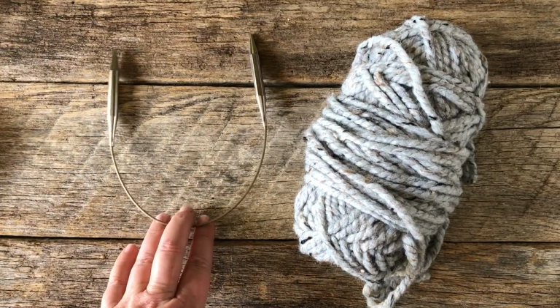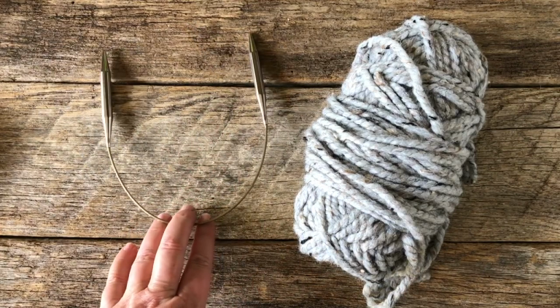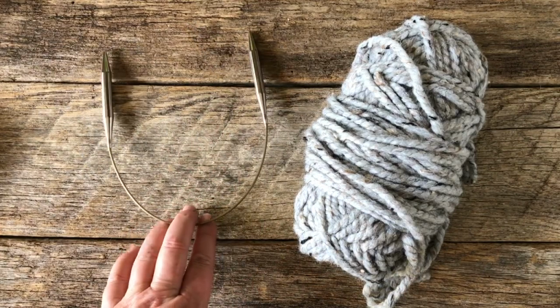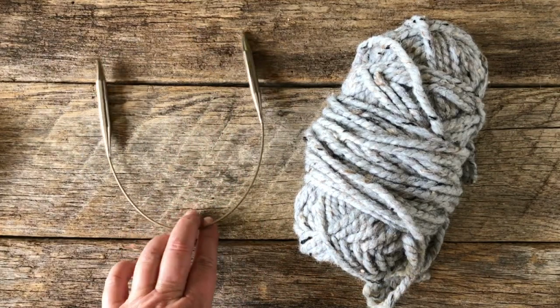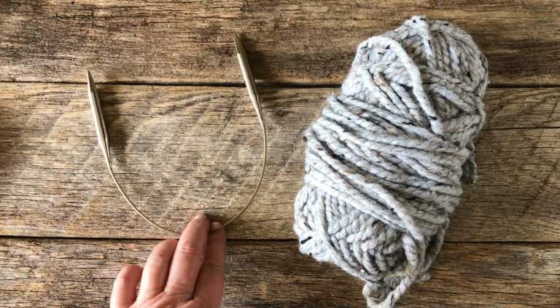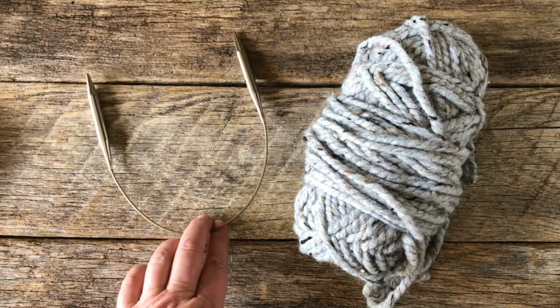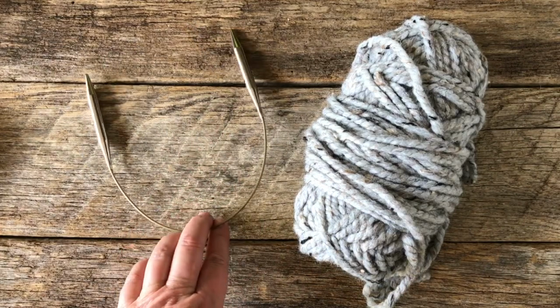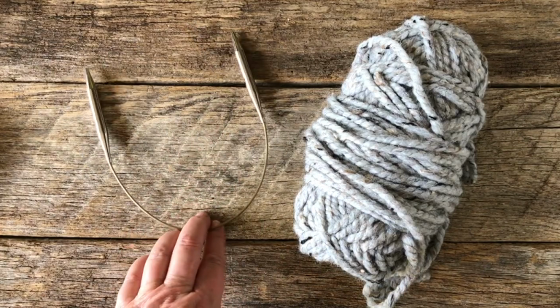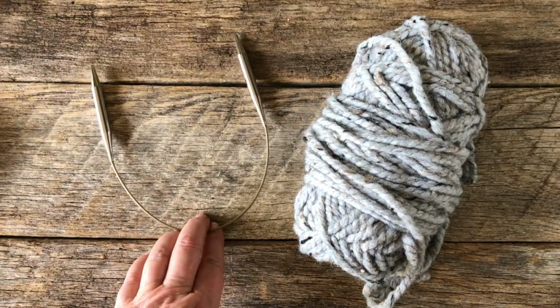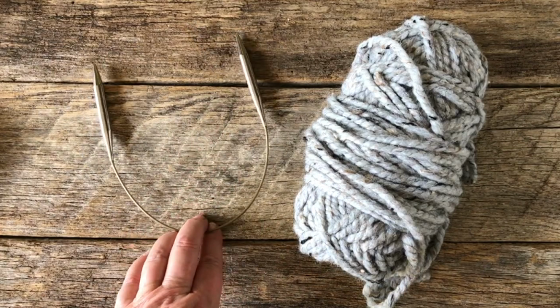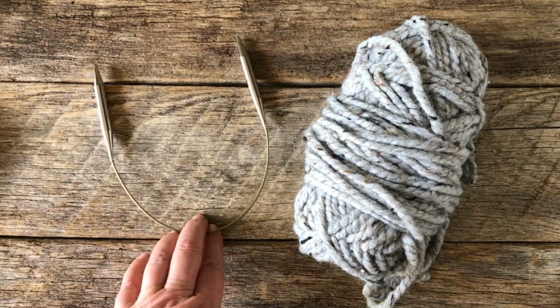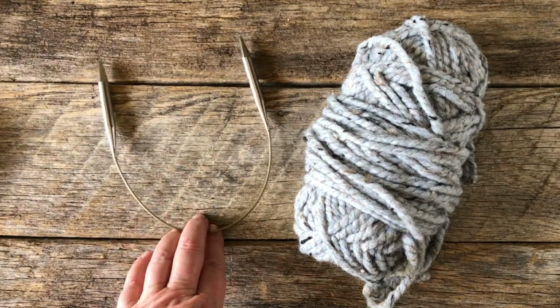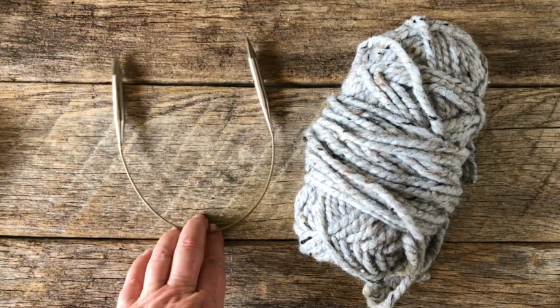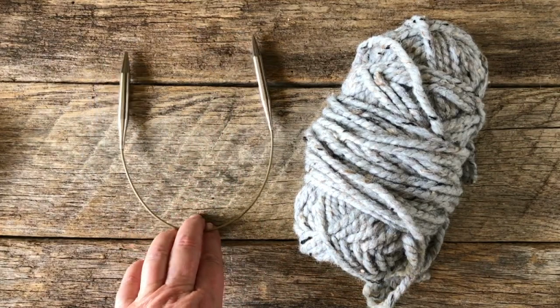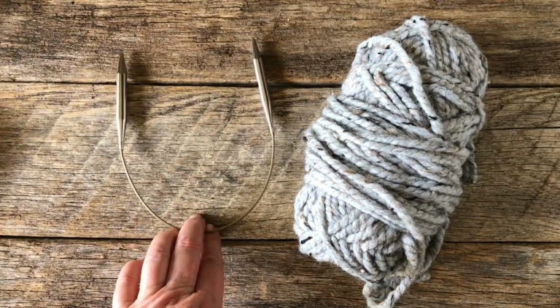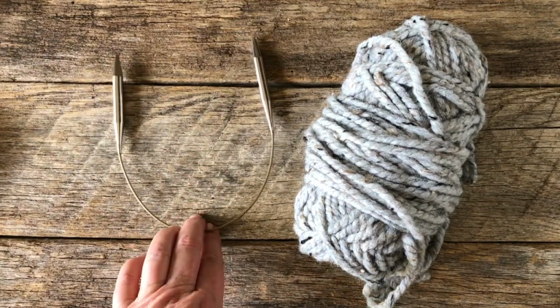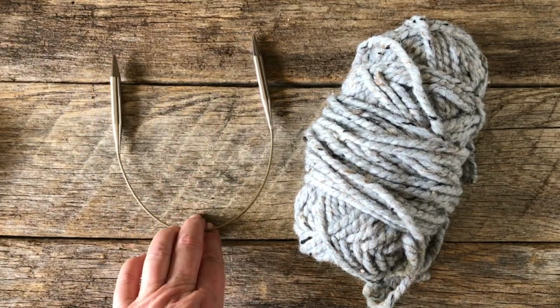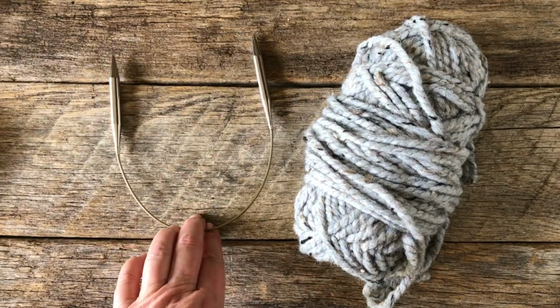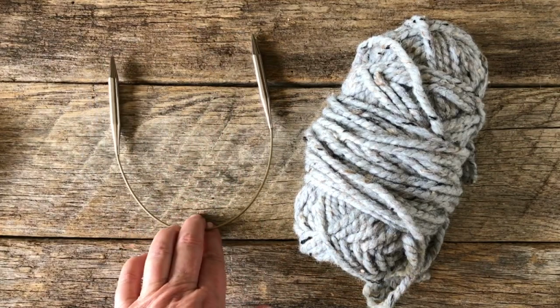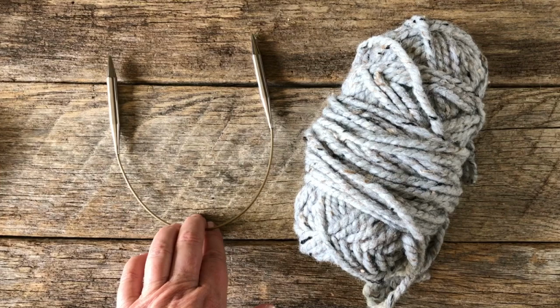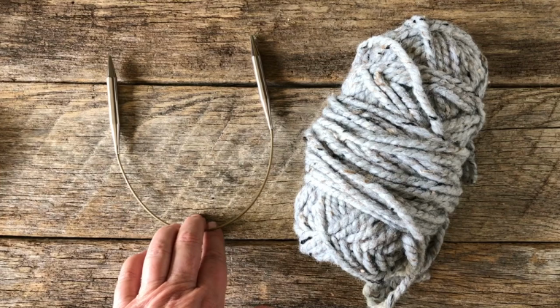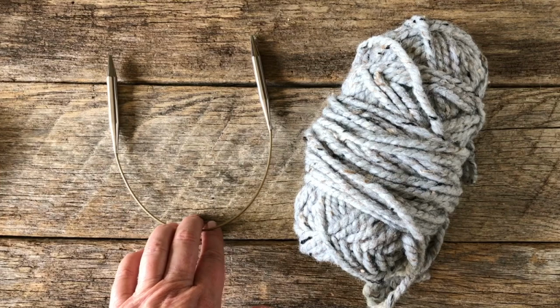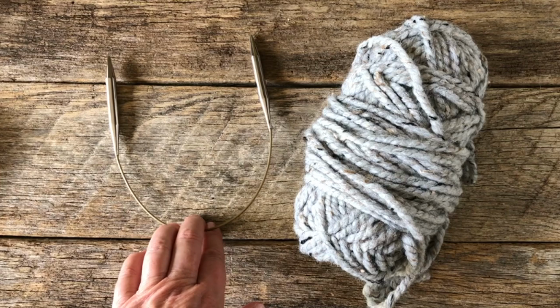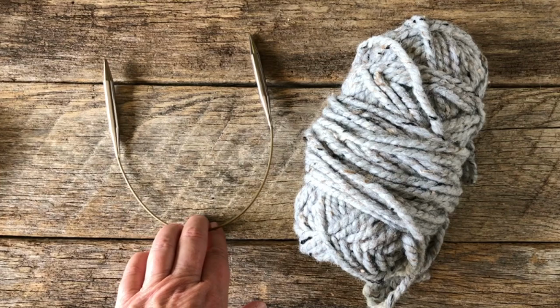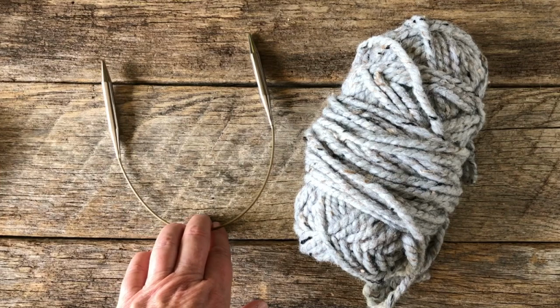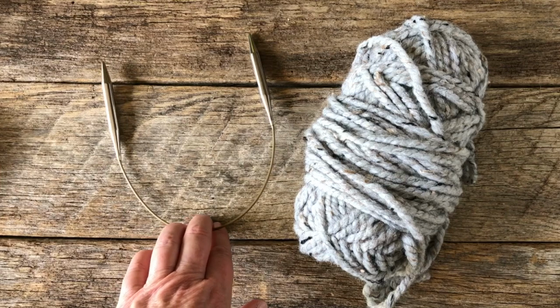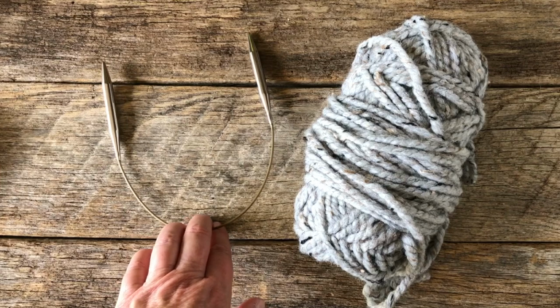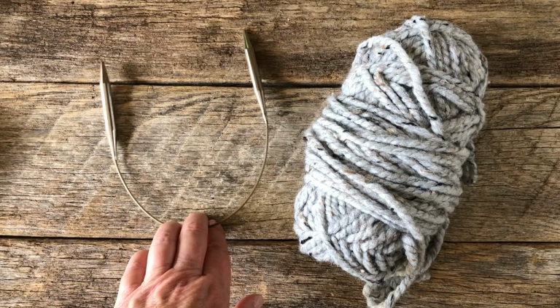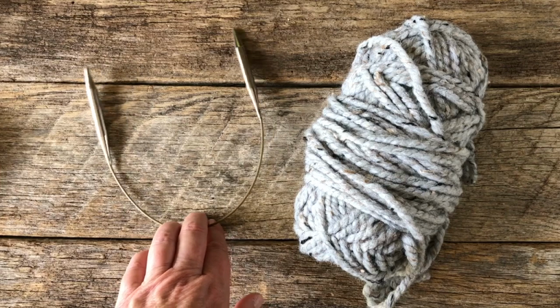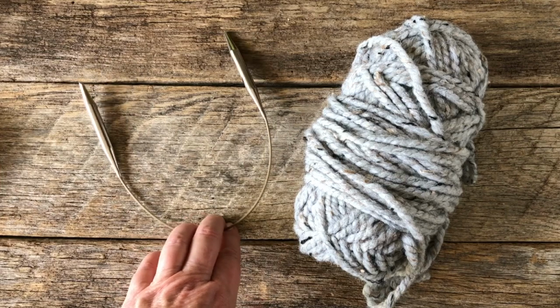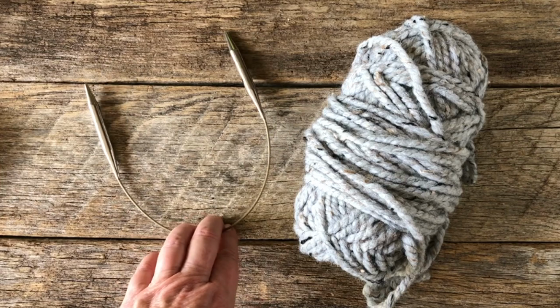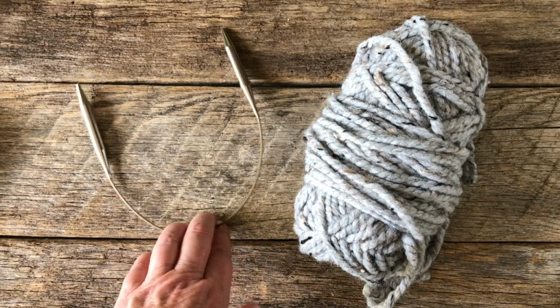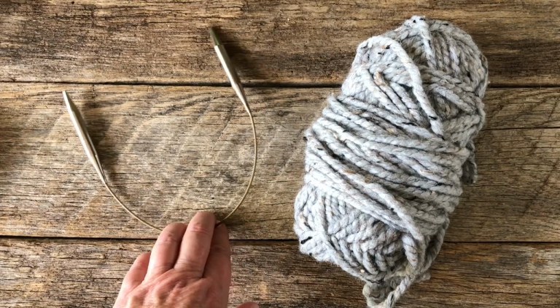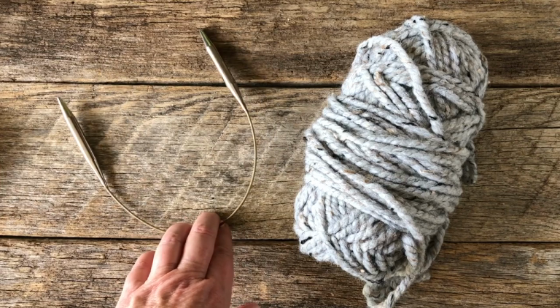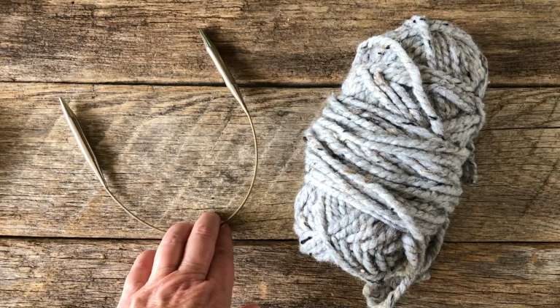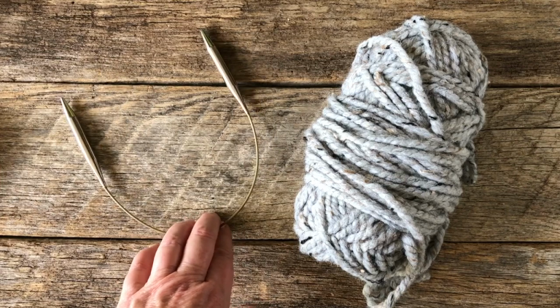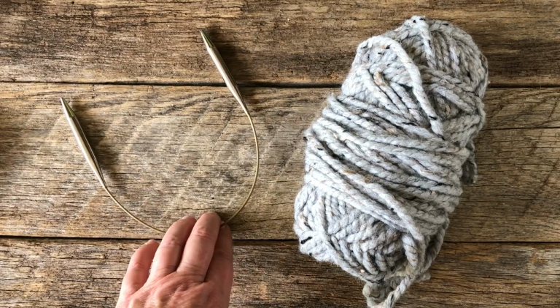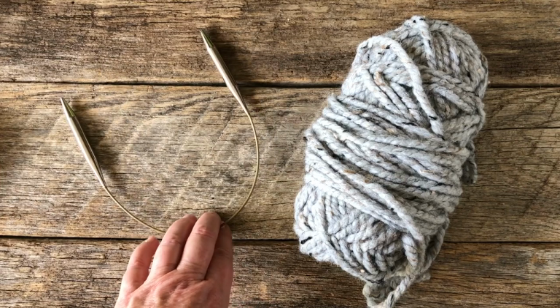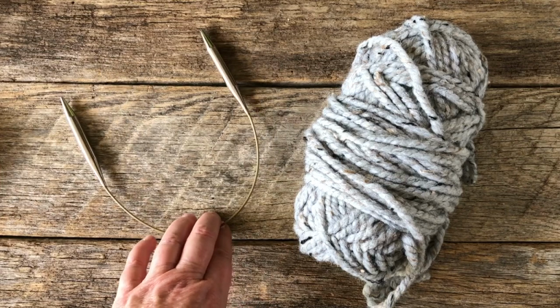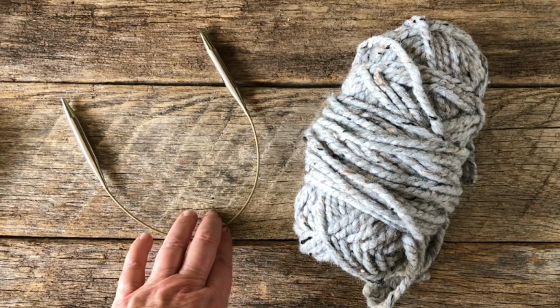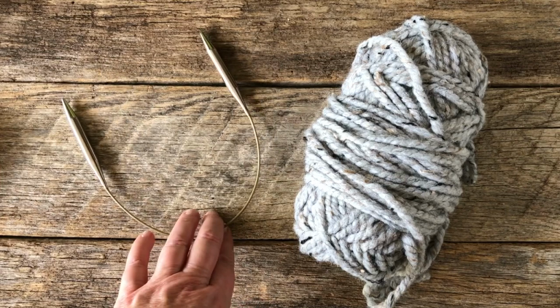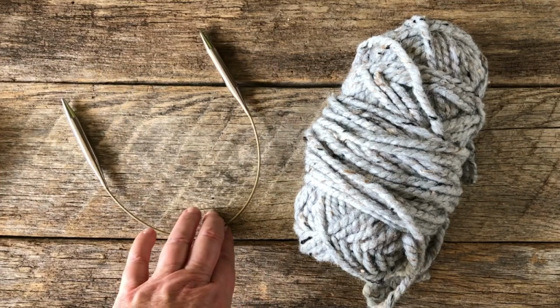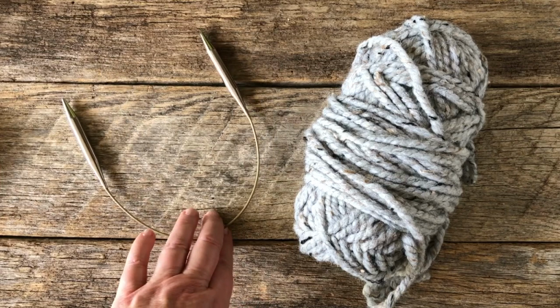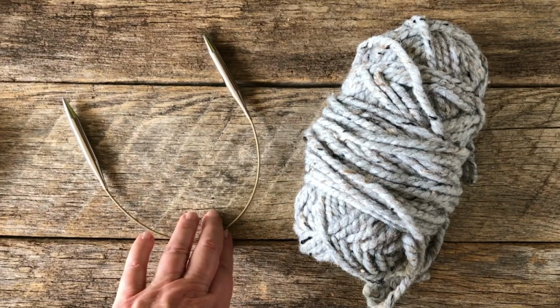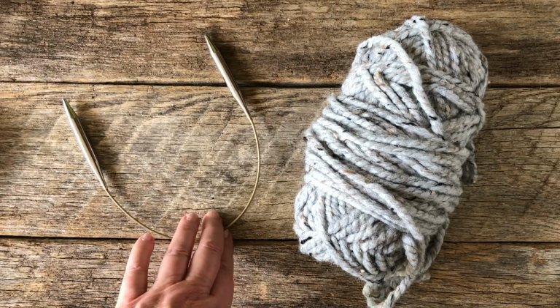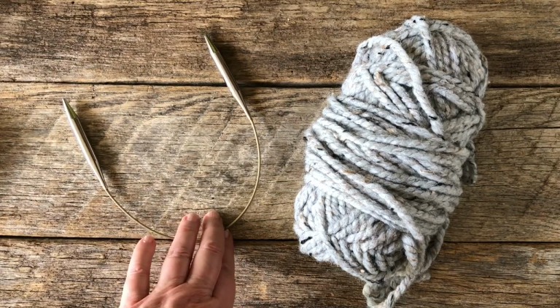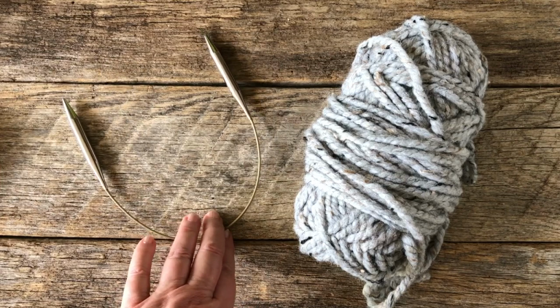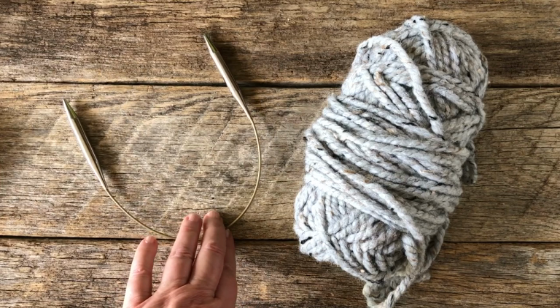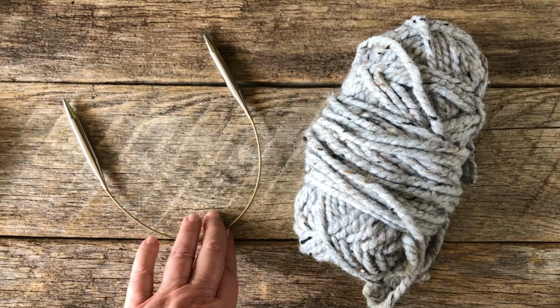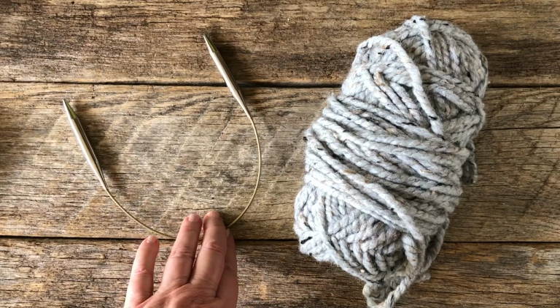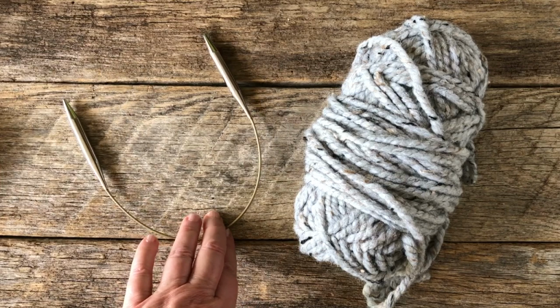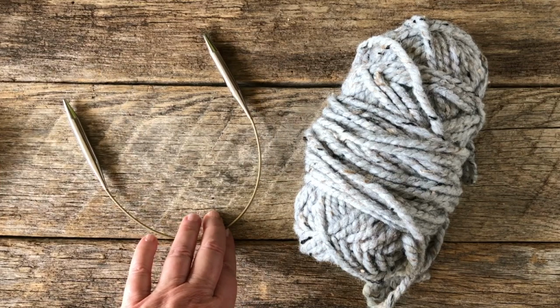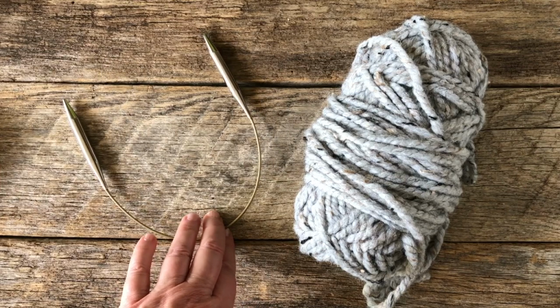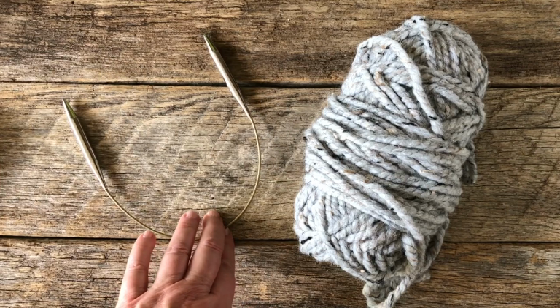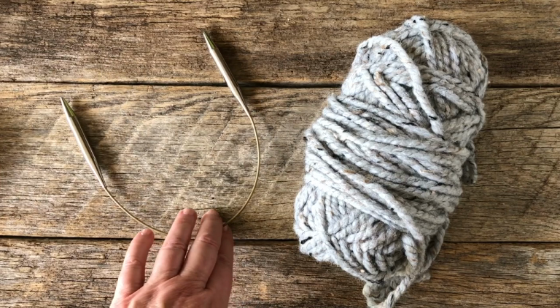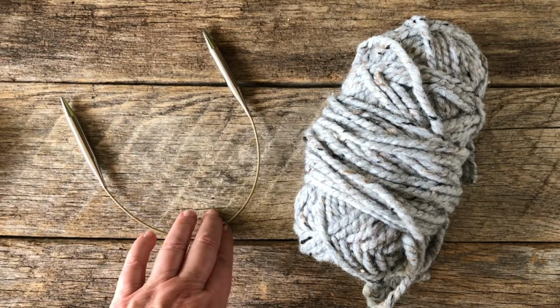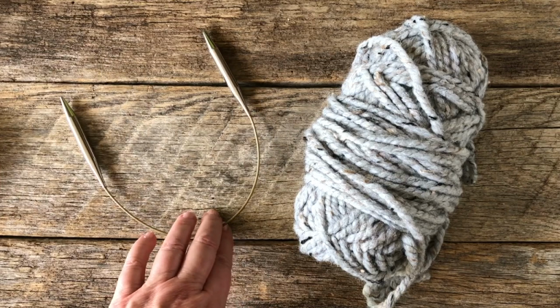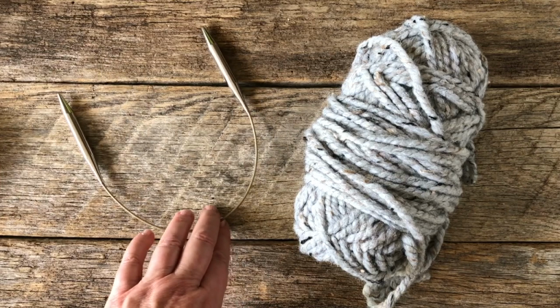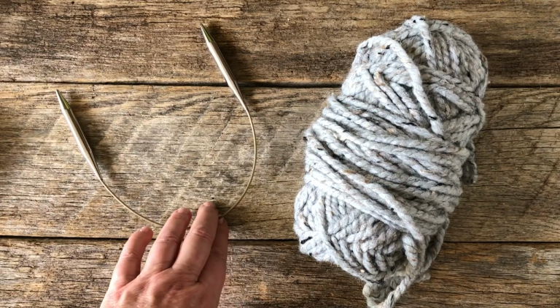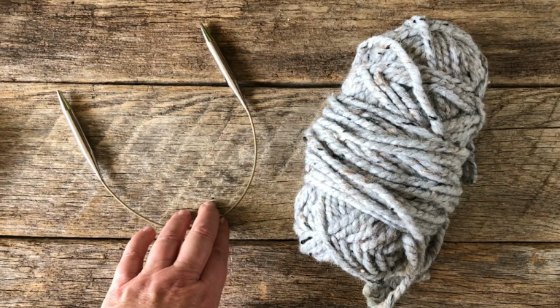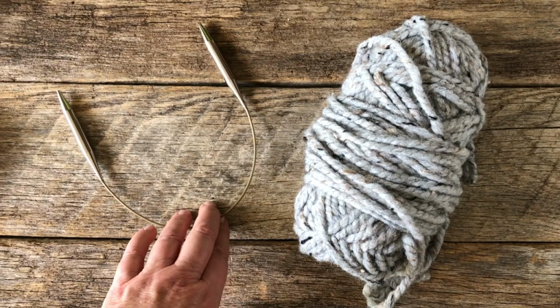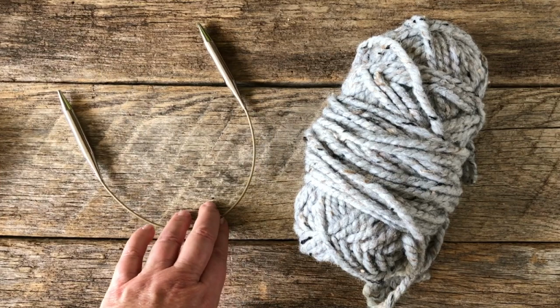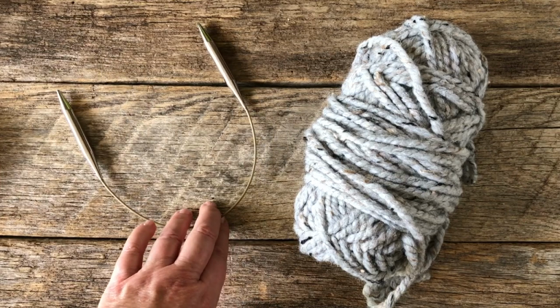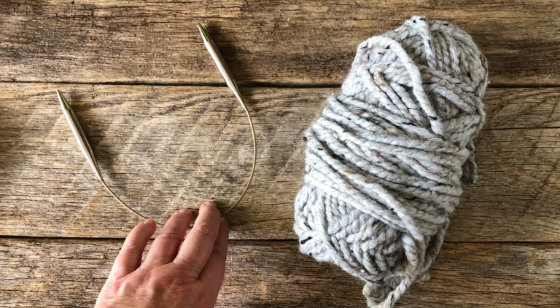You're going to need a short circular in your knitting repertoire anyway, especially if you want to do a little color work.